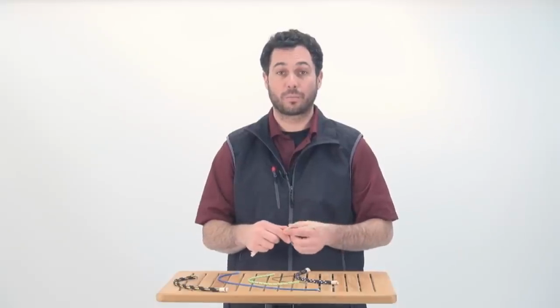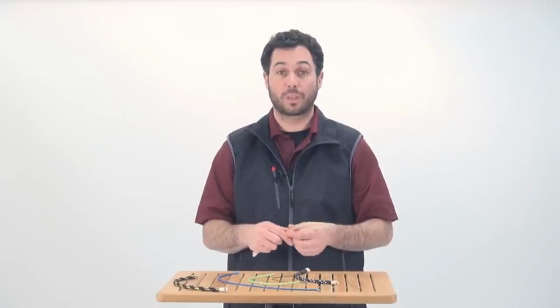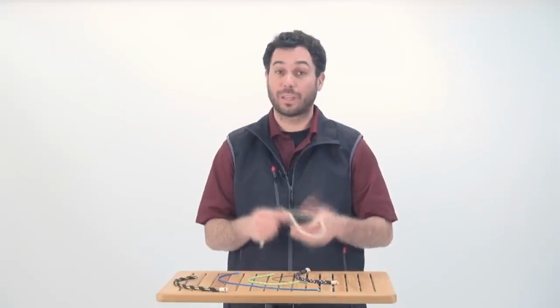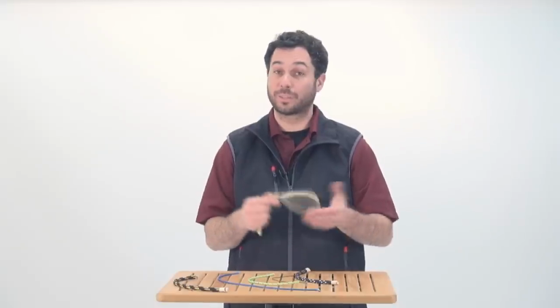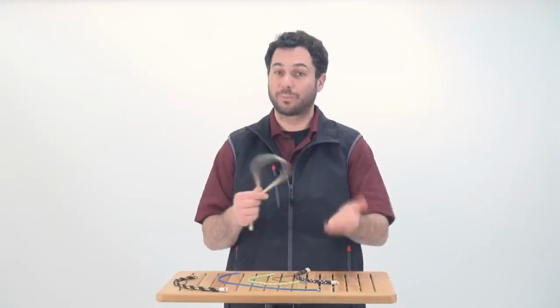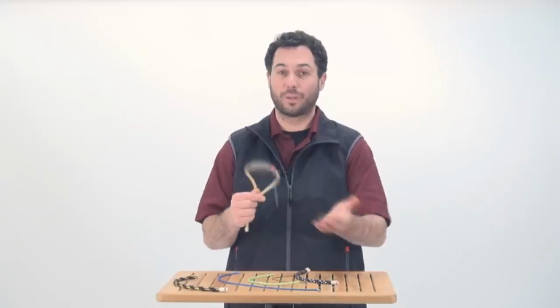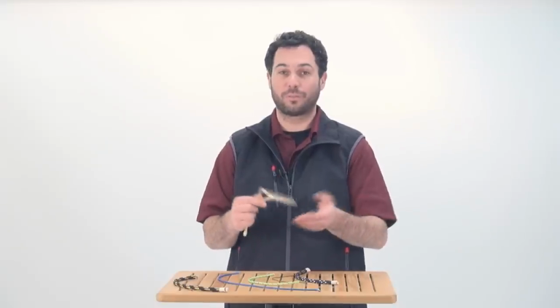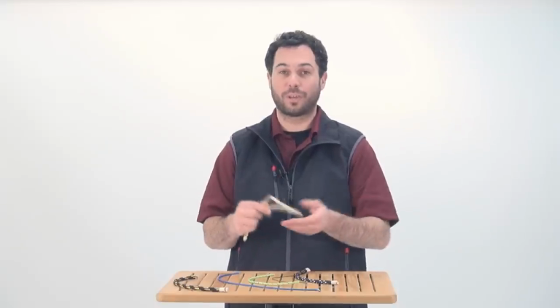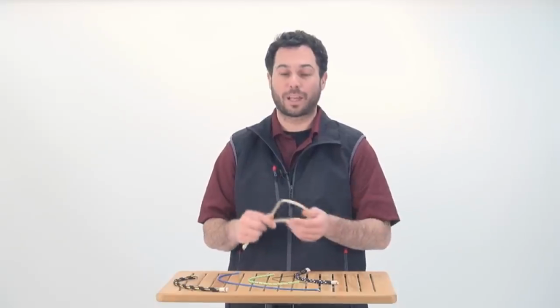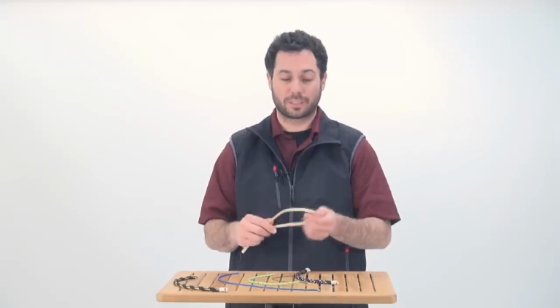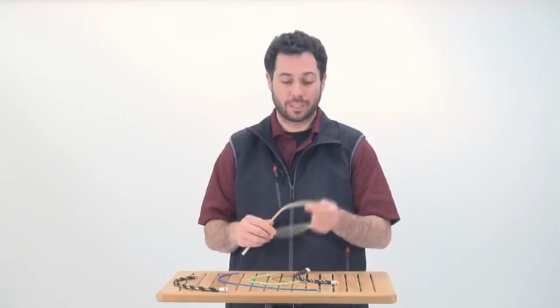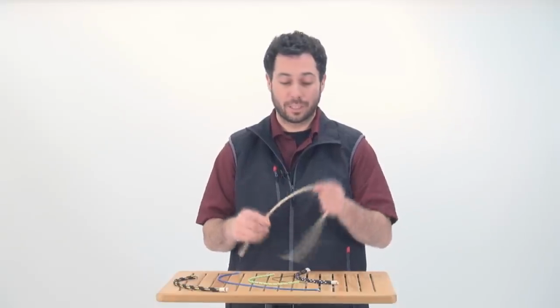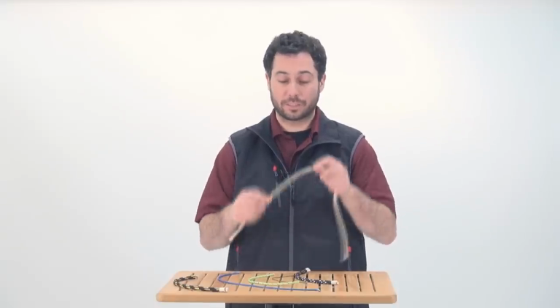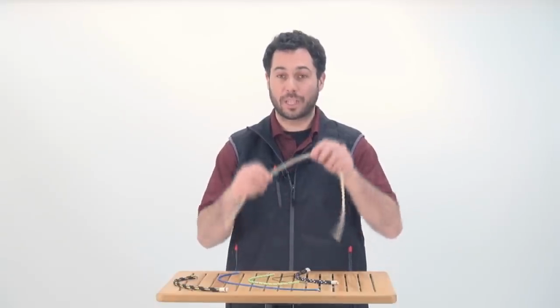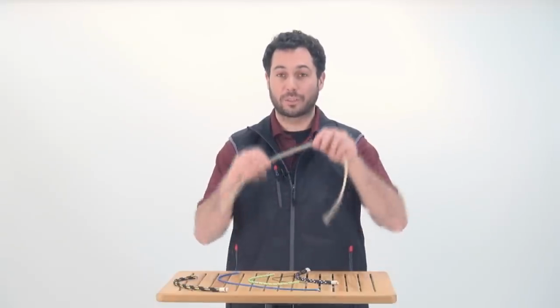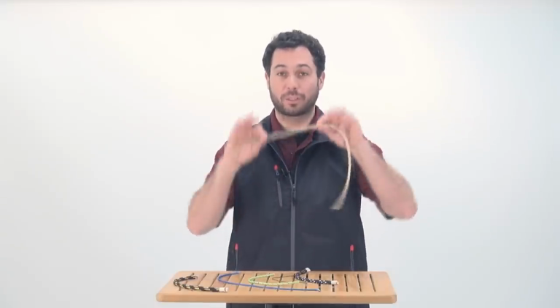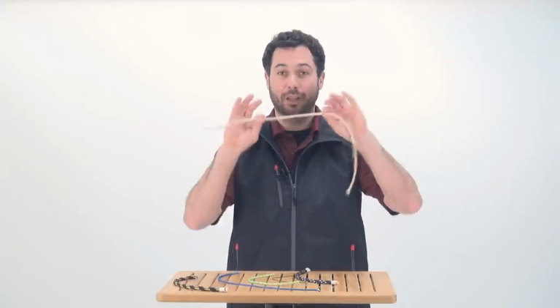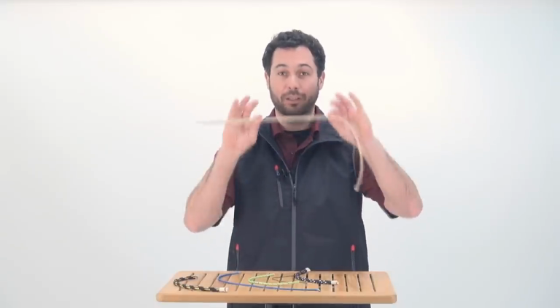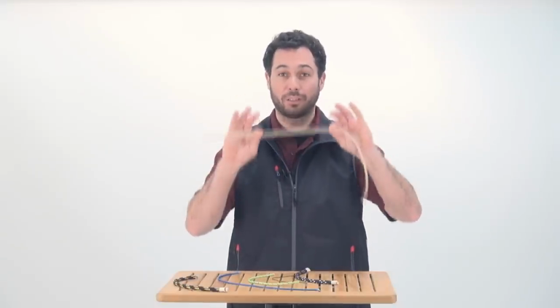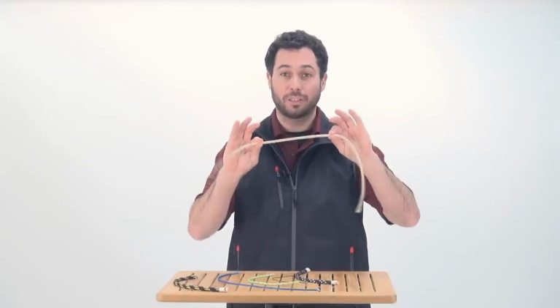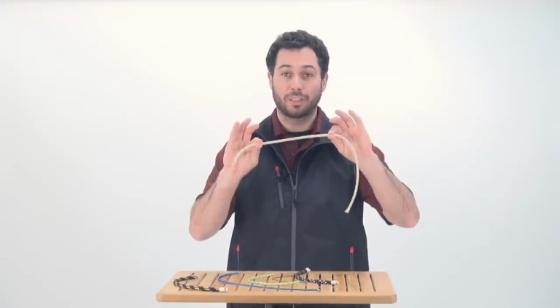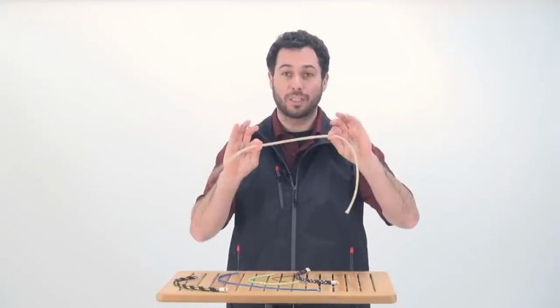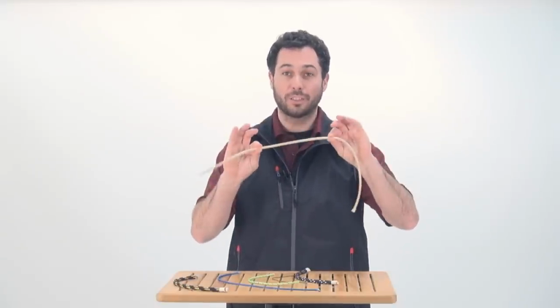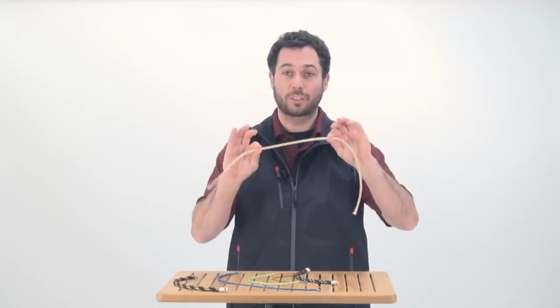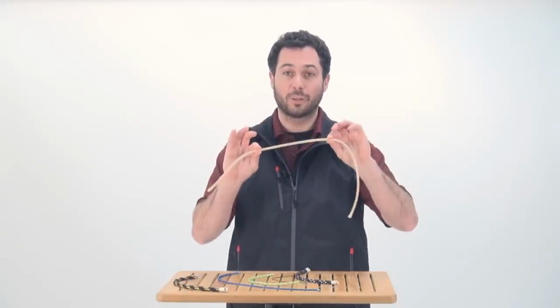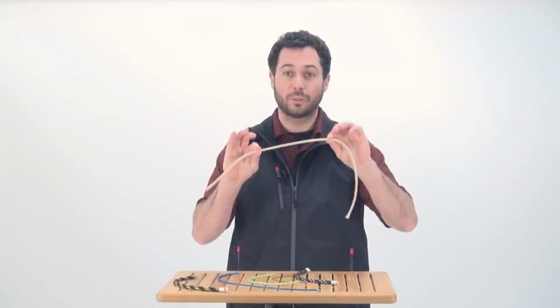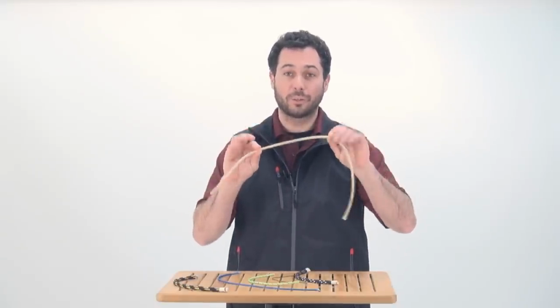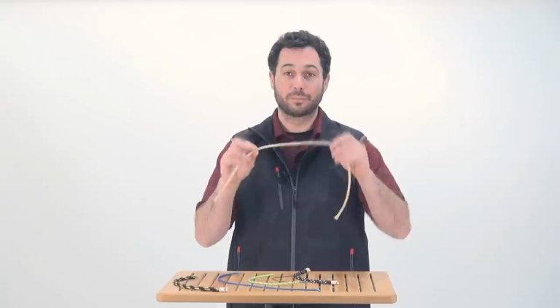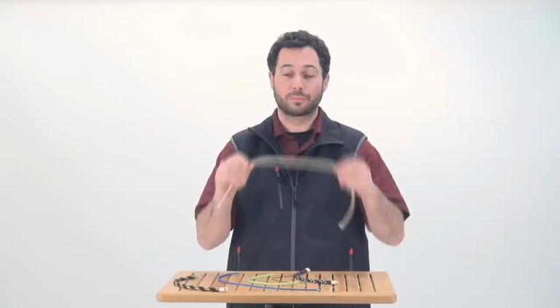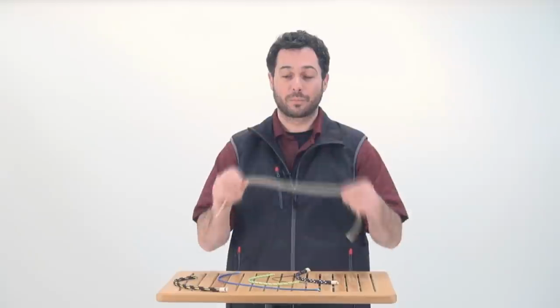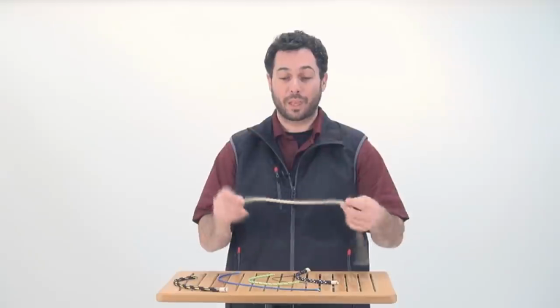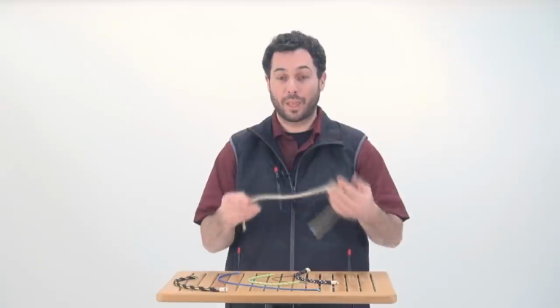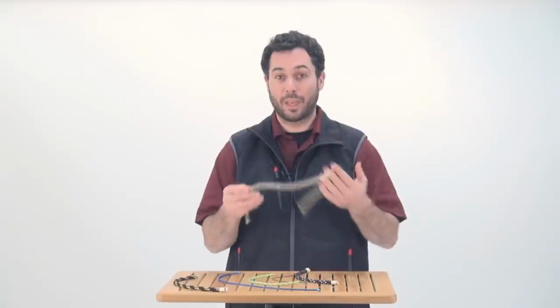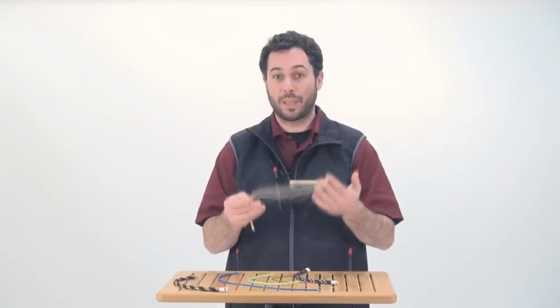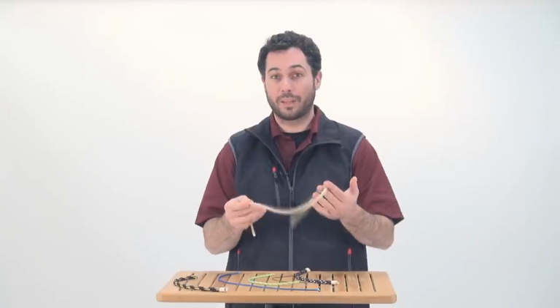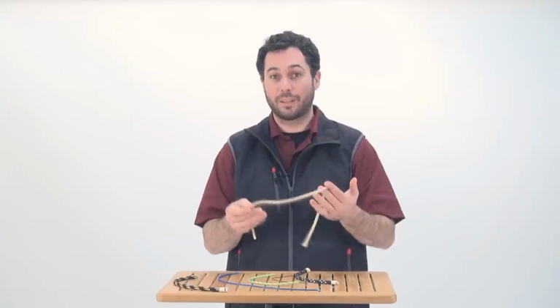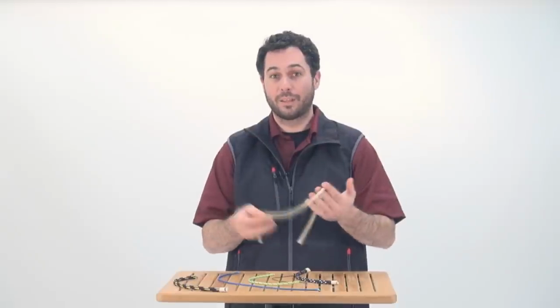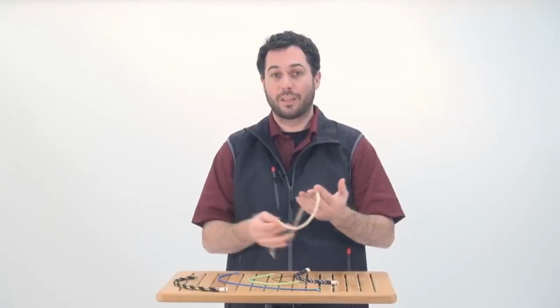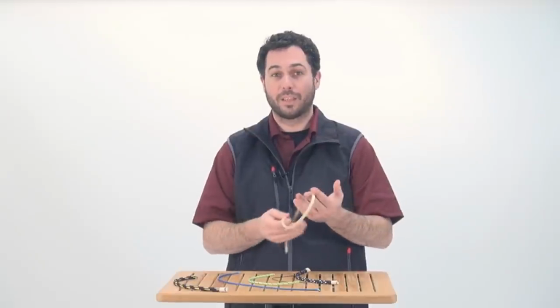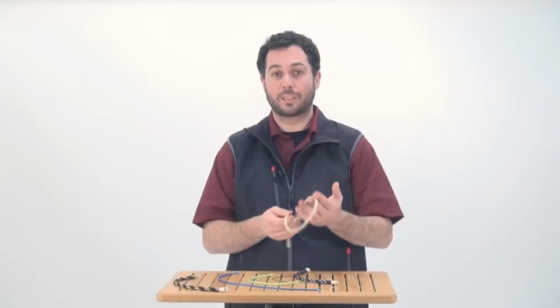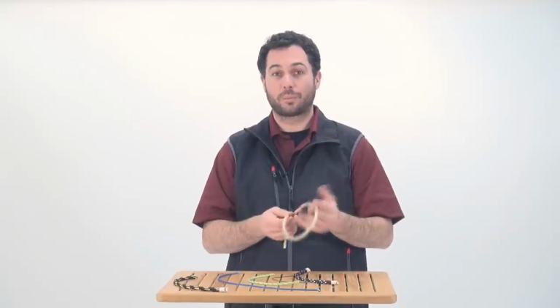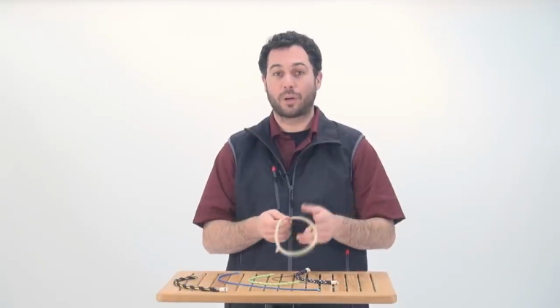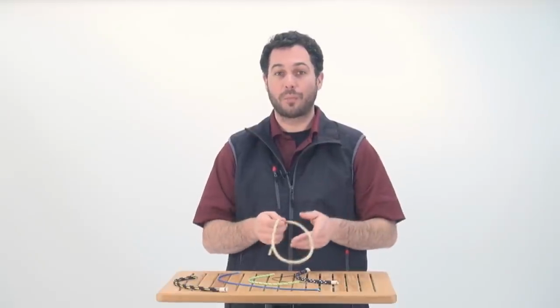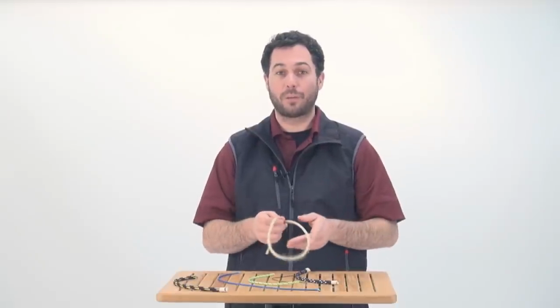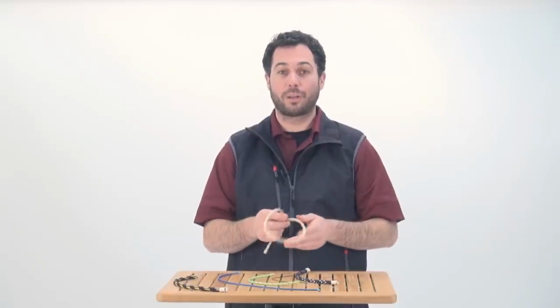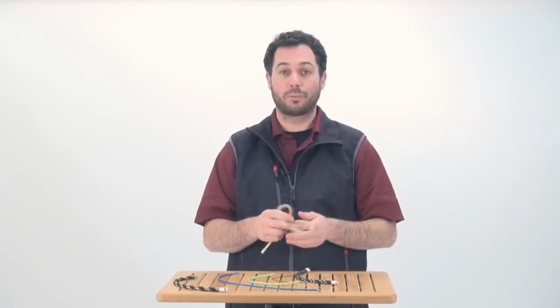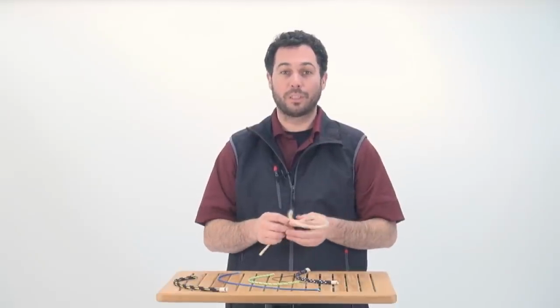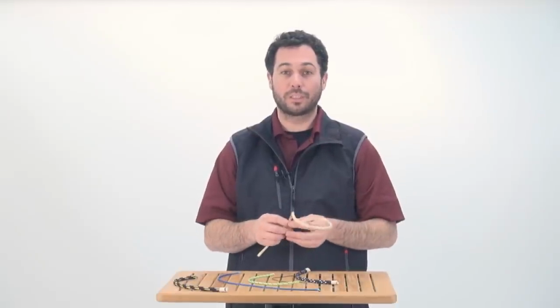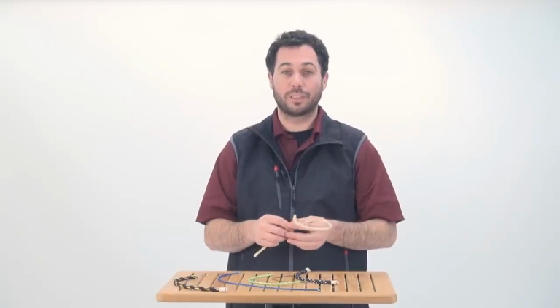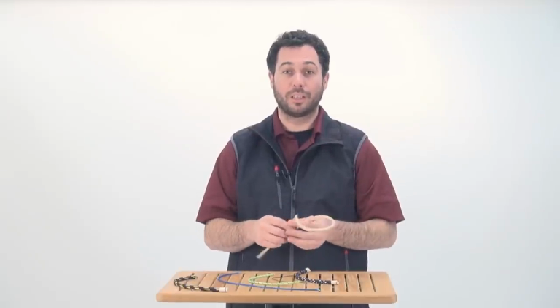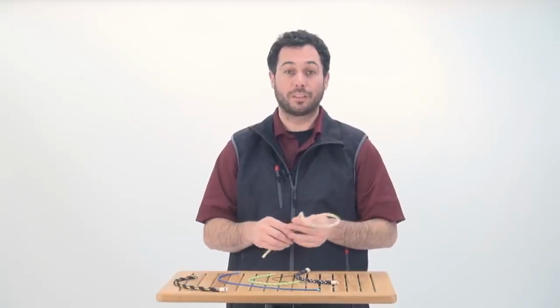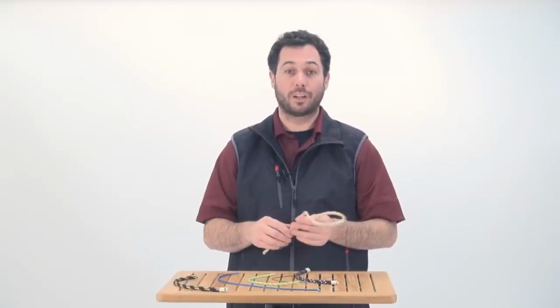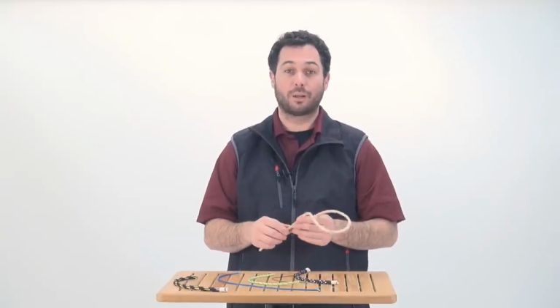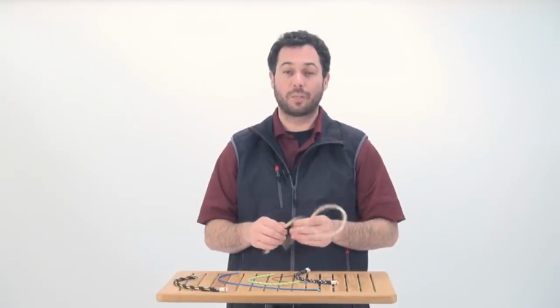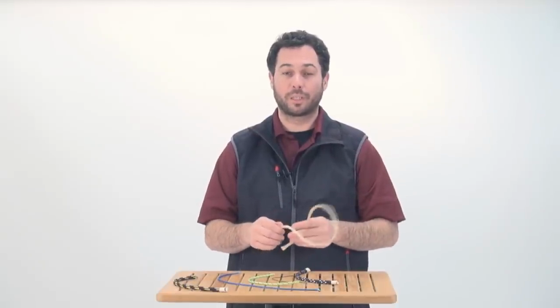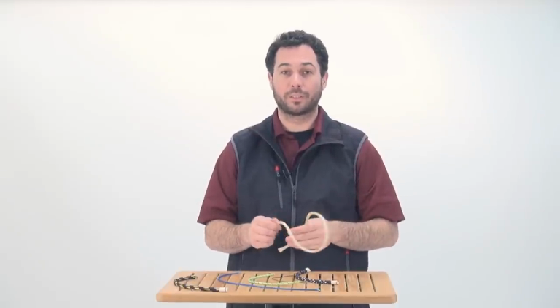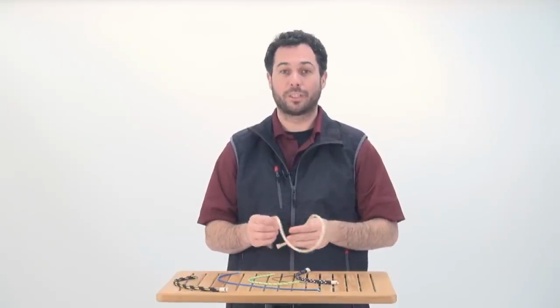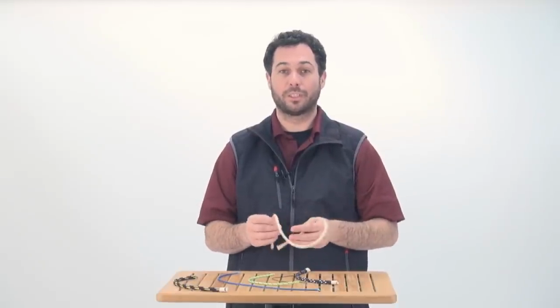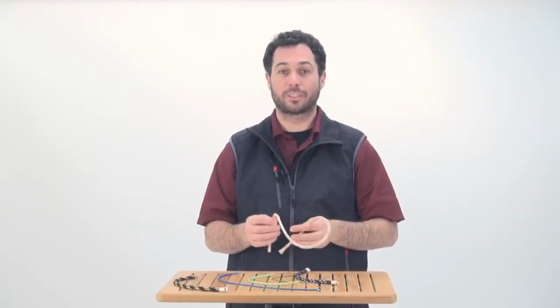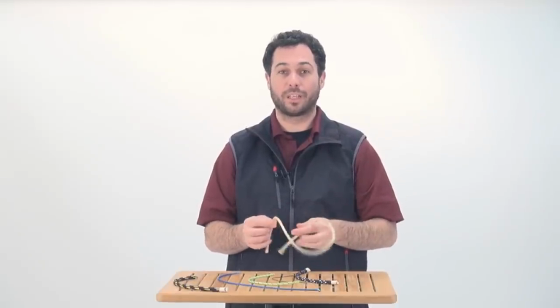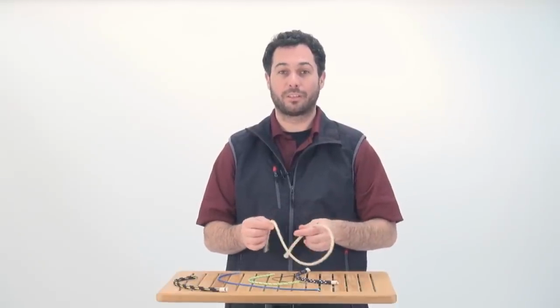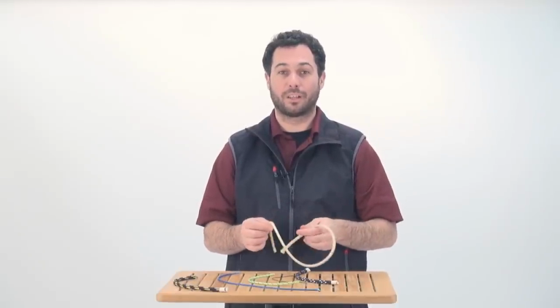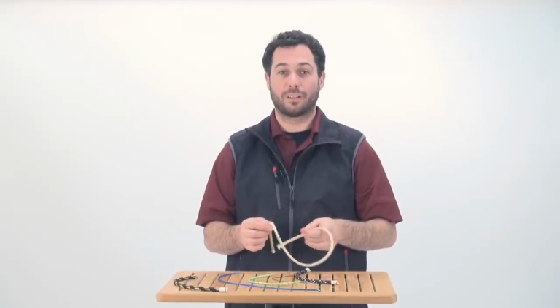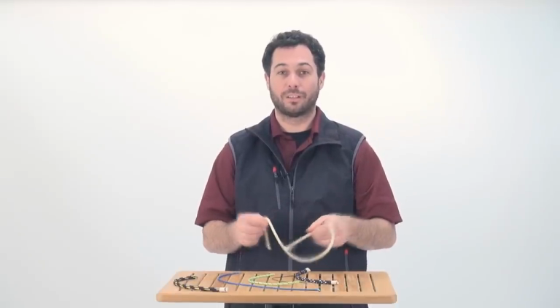Some fun facts: its natural color is gold, and it's the primary reason that our rigger shears get dull — Vectran.